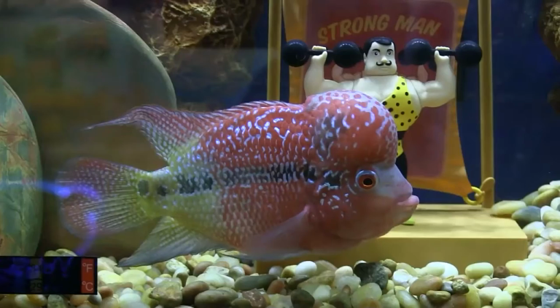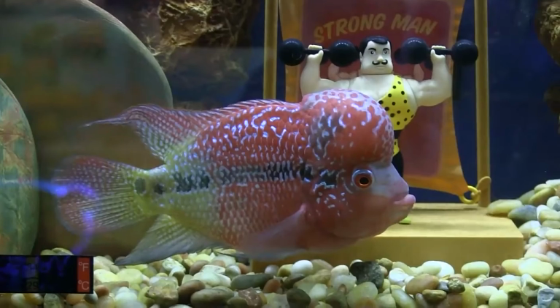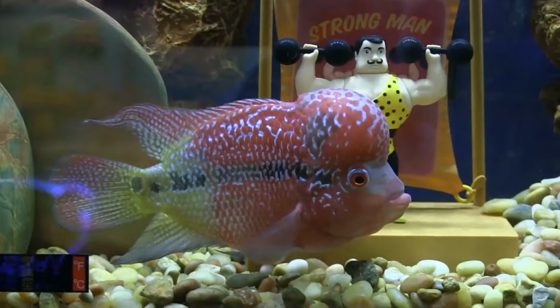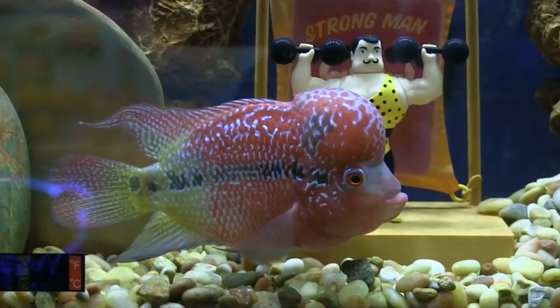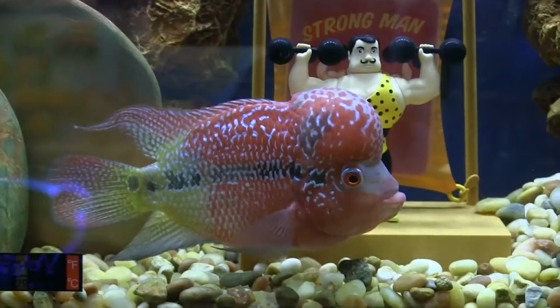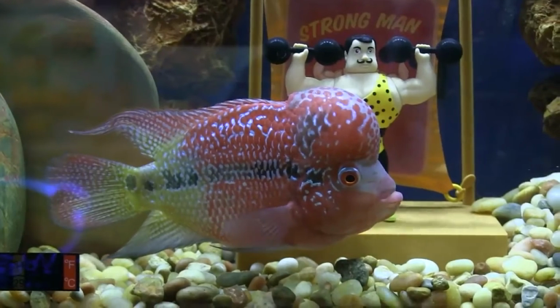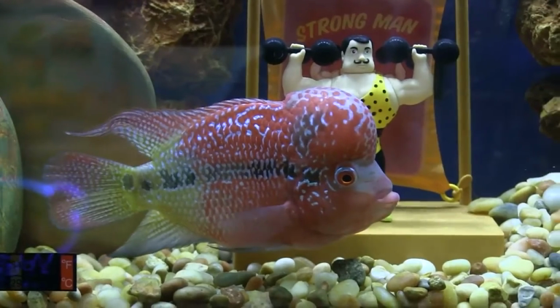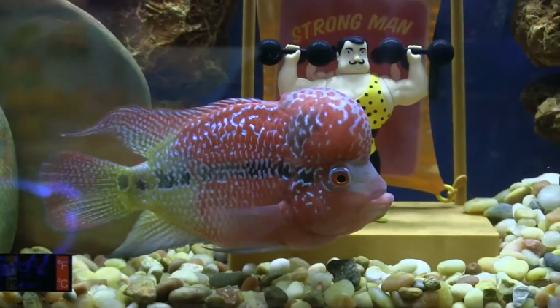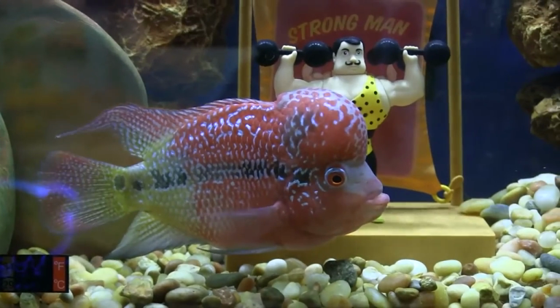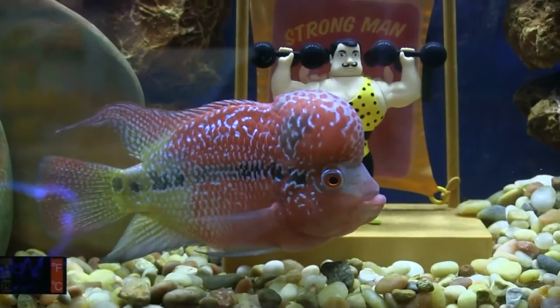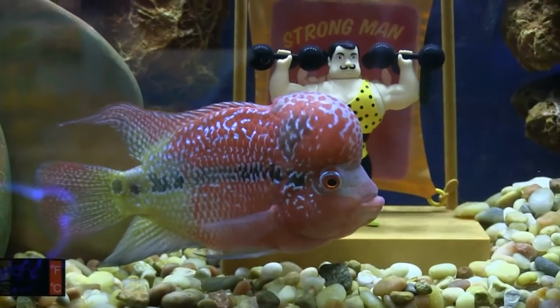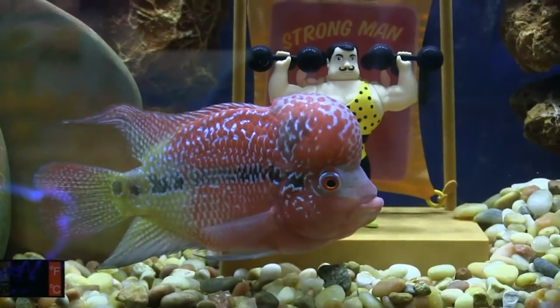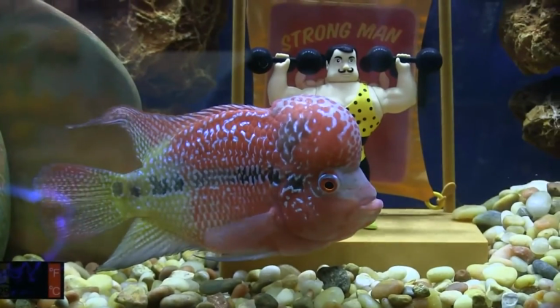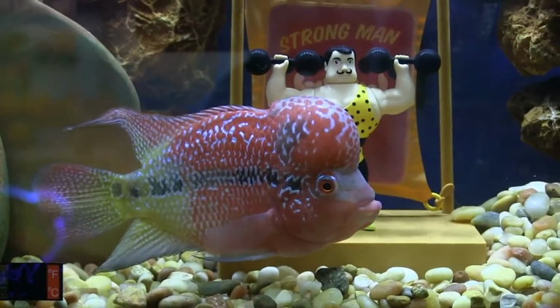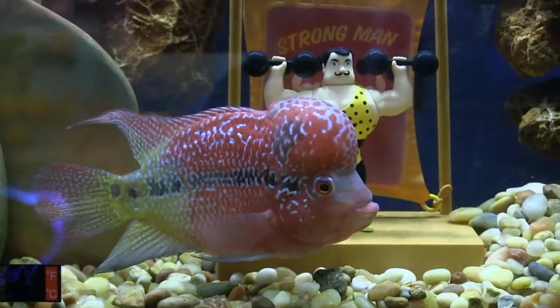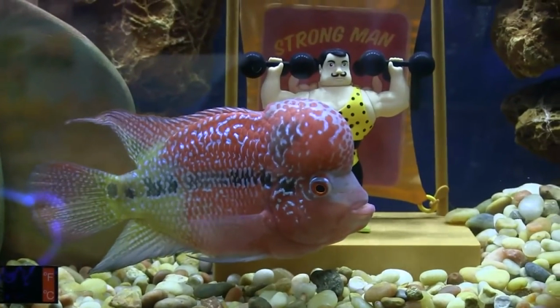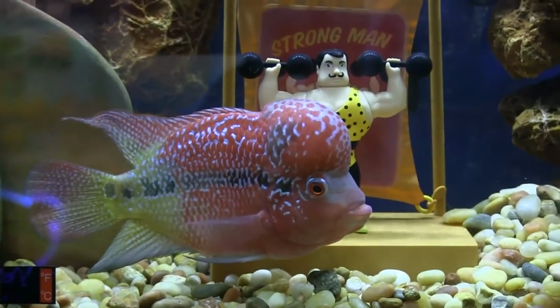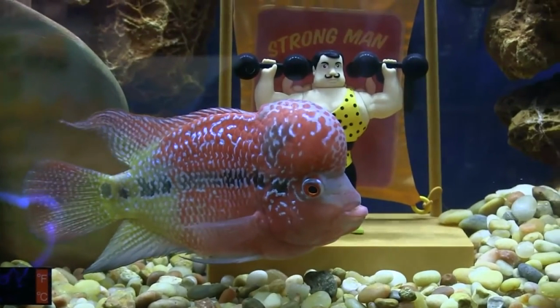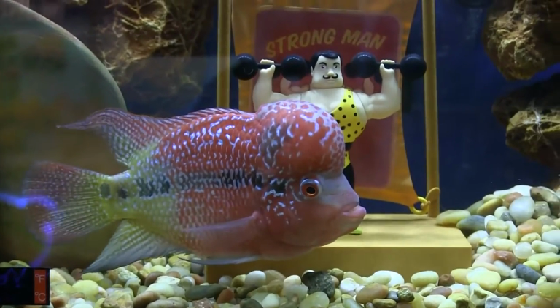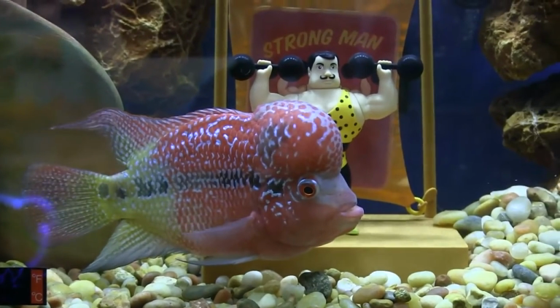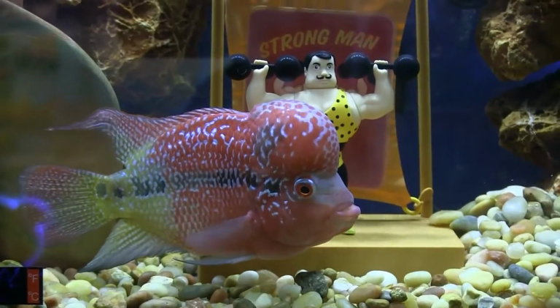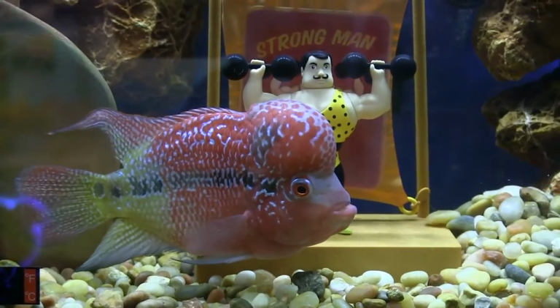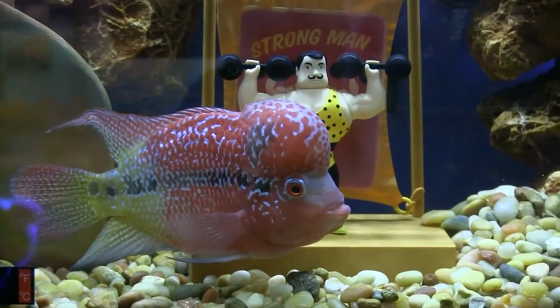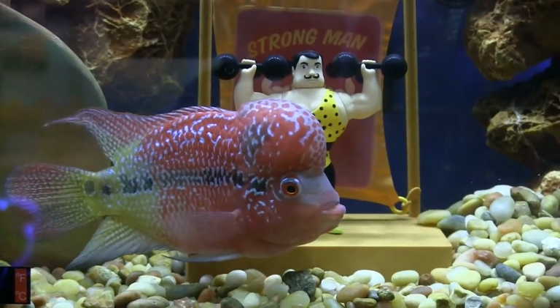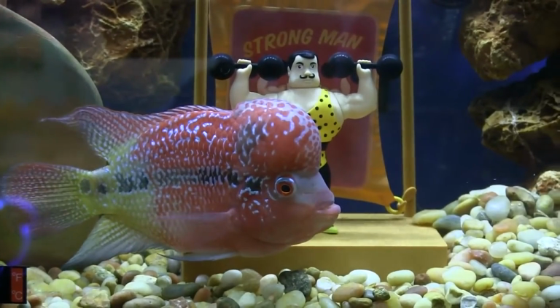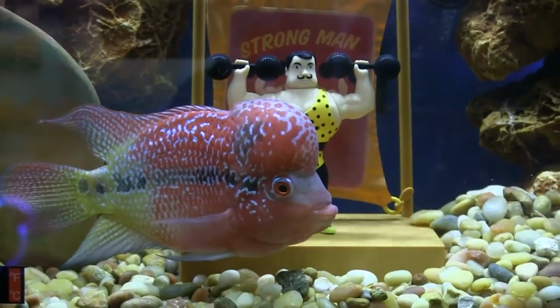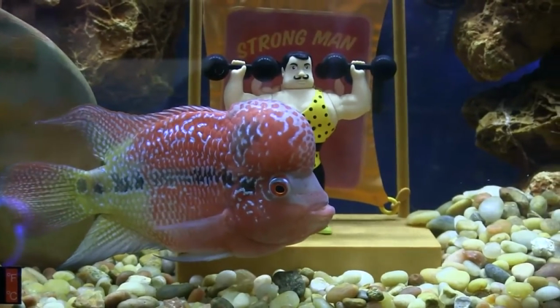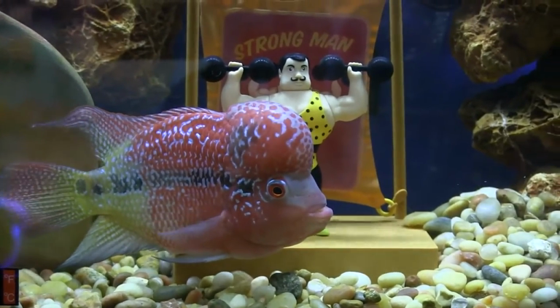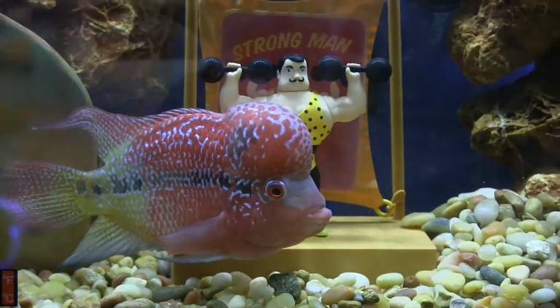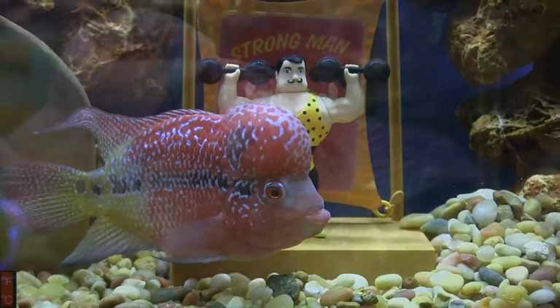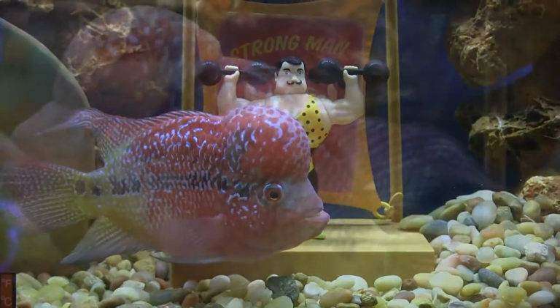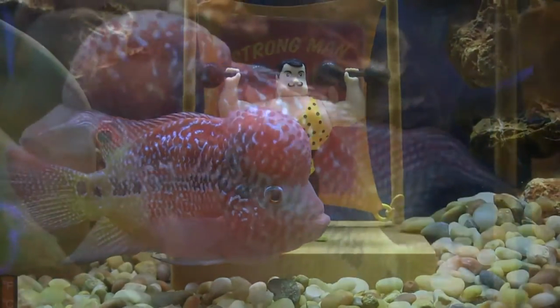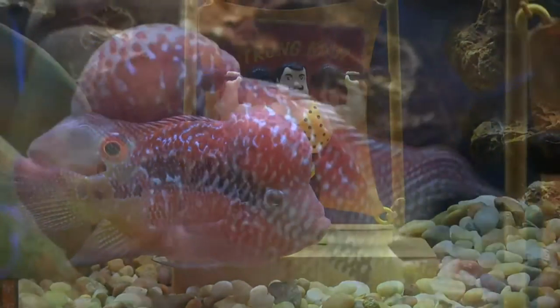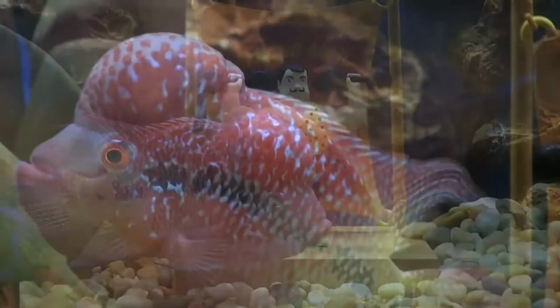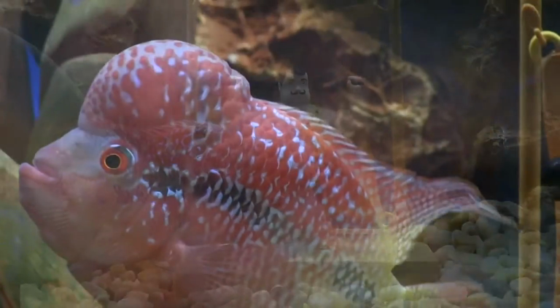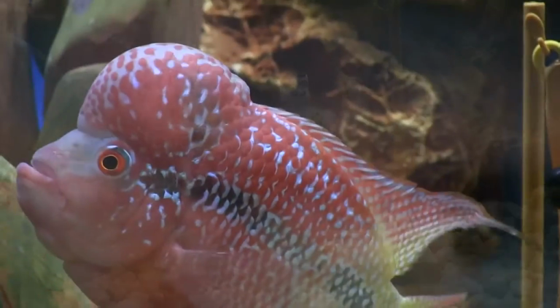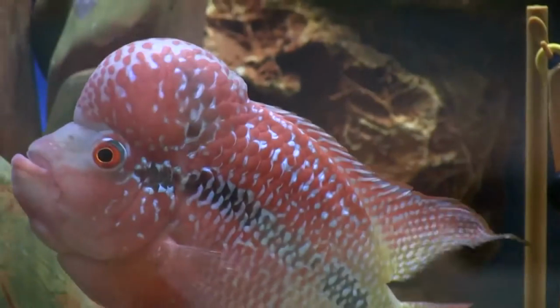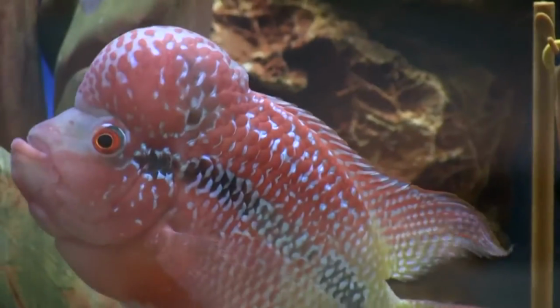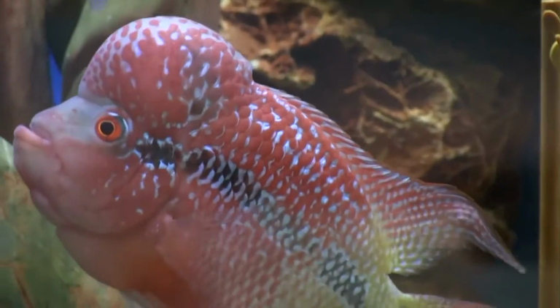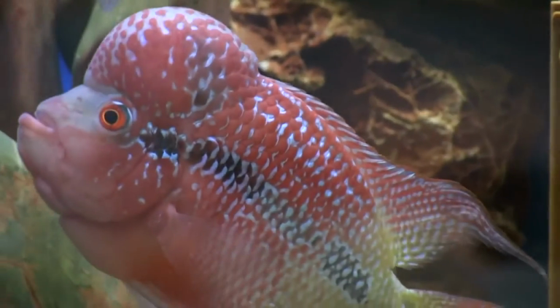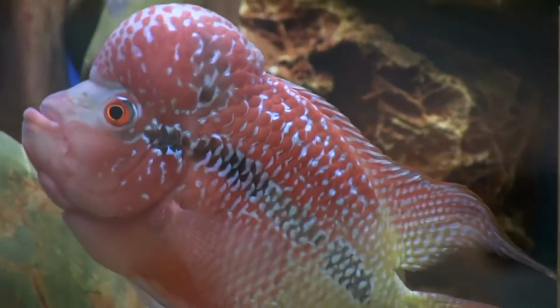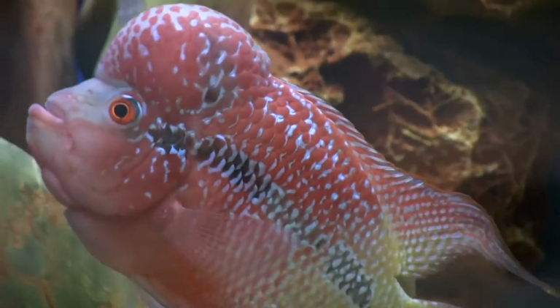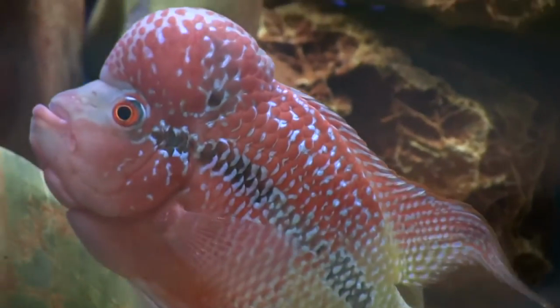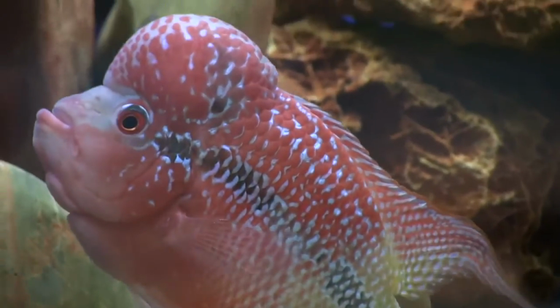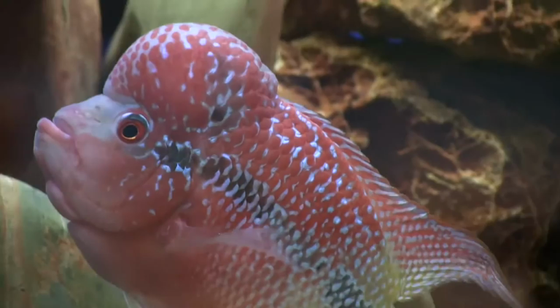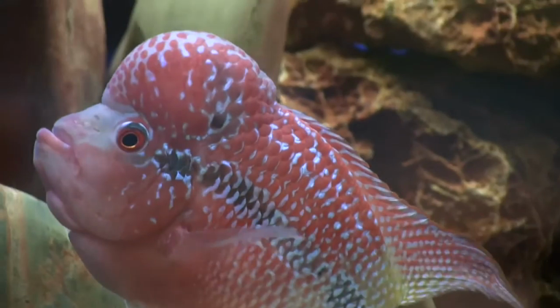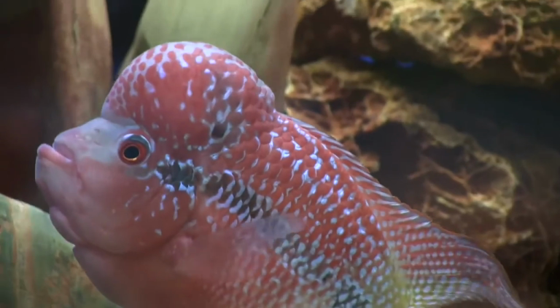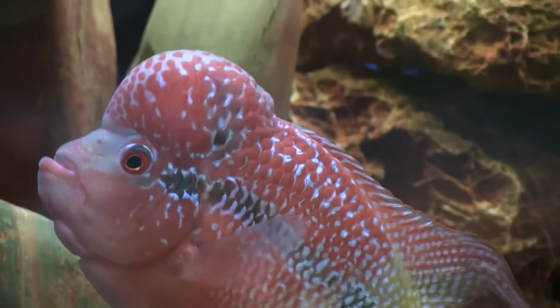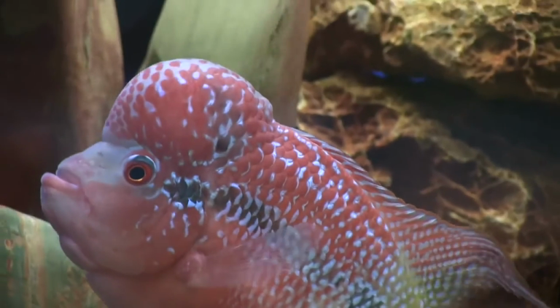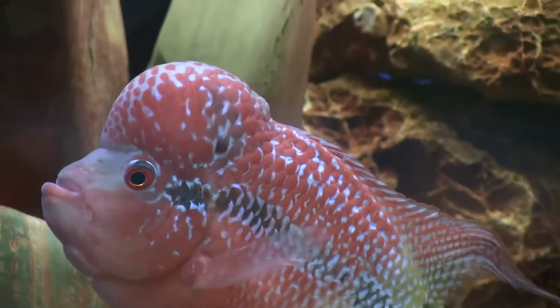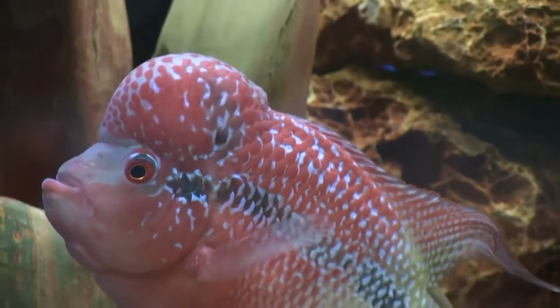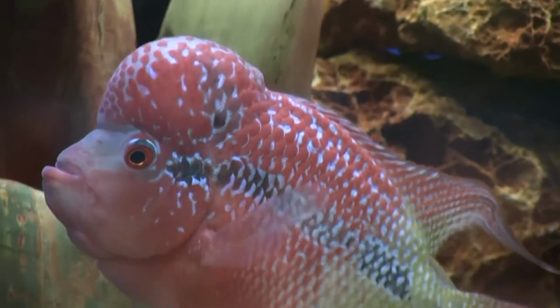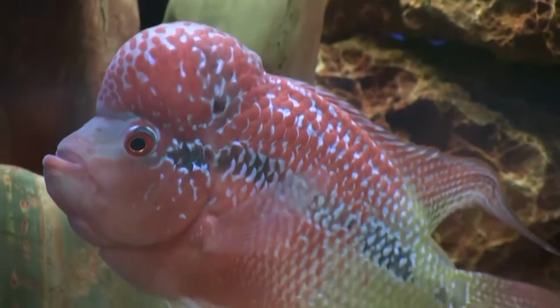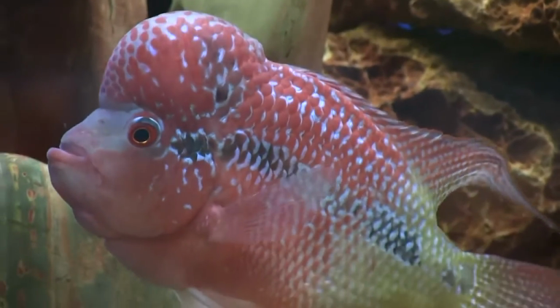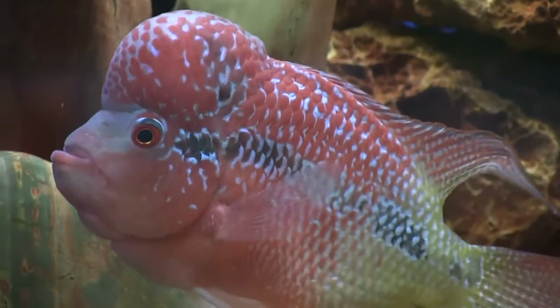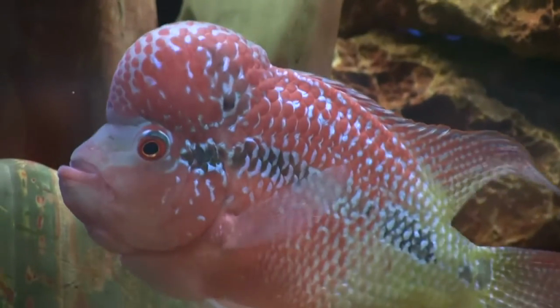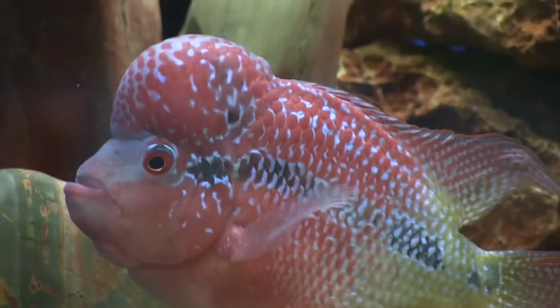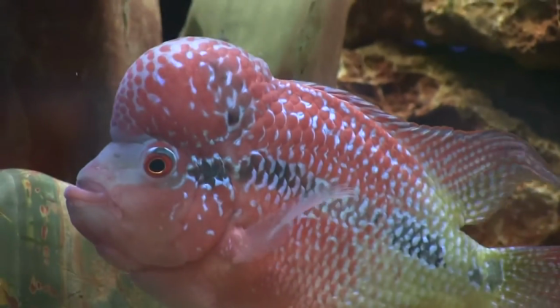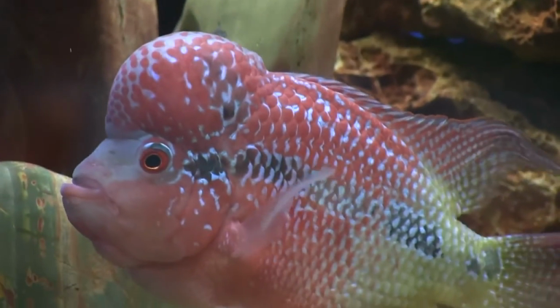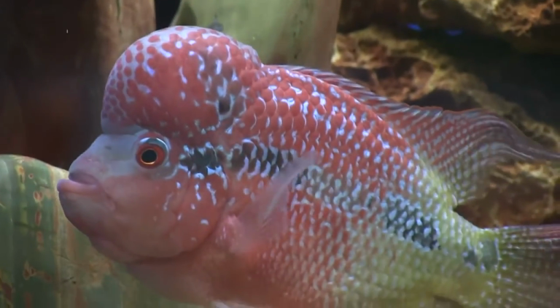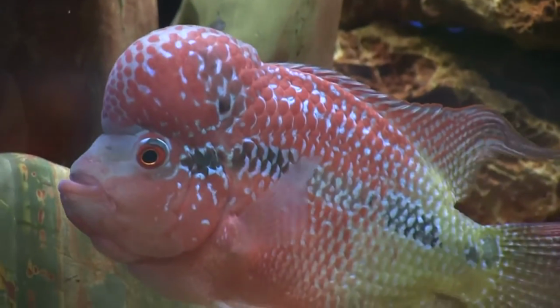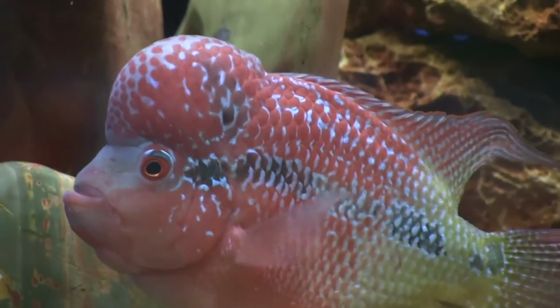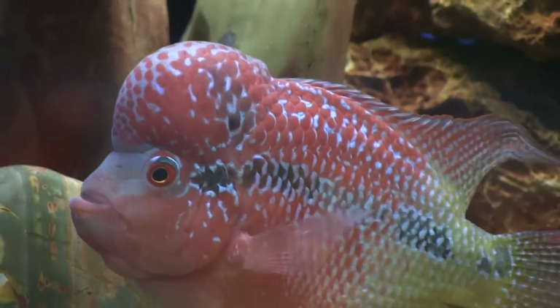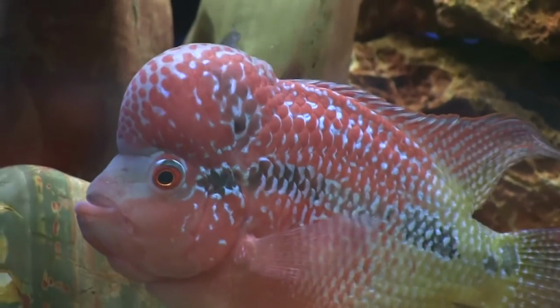This beautiful bruiser is so mean it'll fight a rock. A closer look at flower horn cichlids in this fincast.